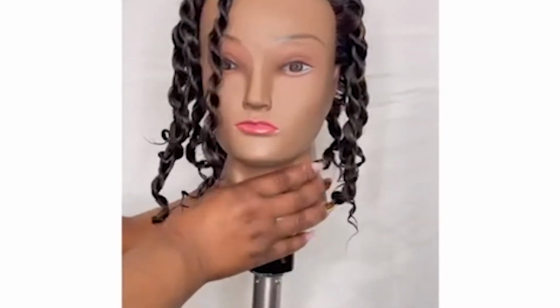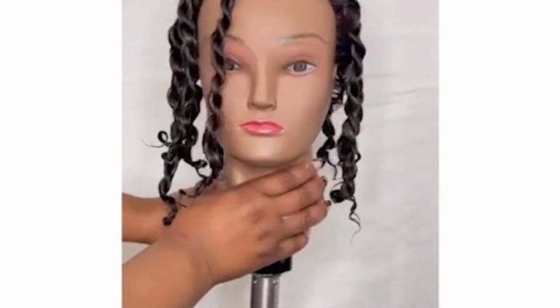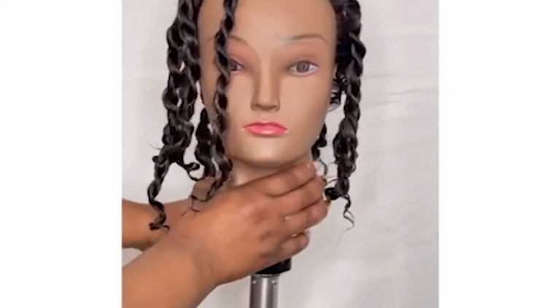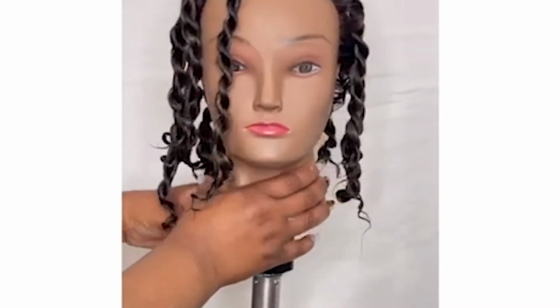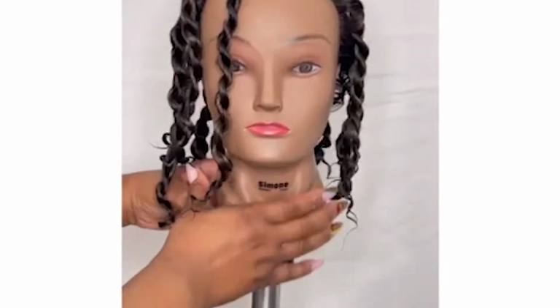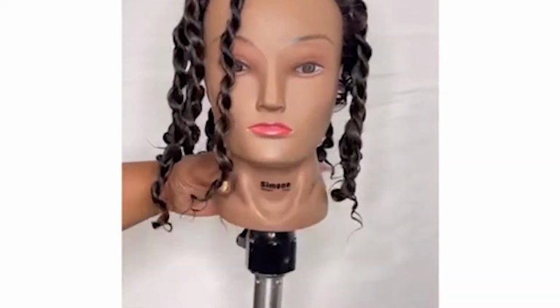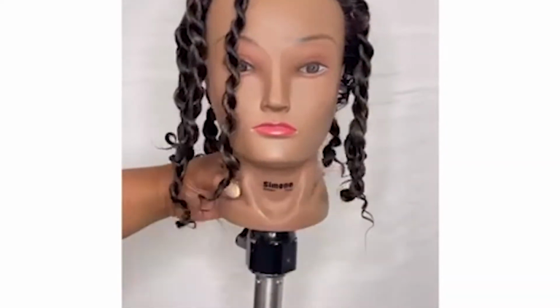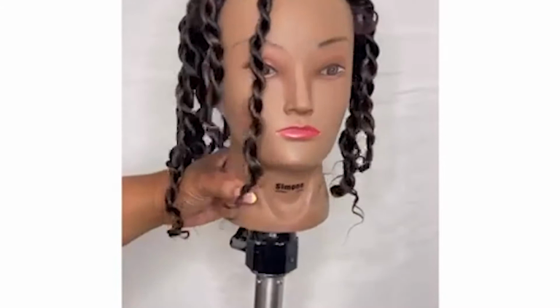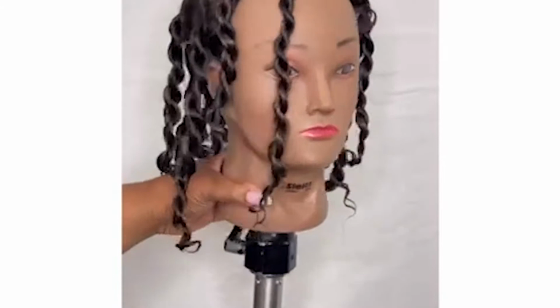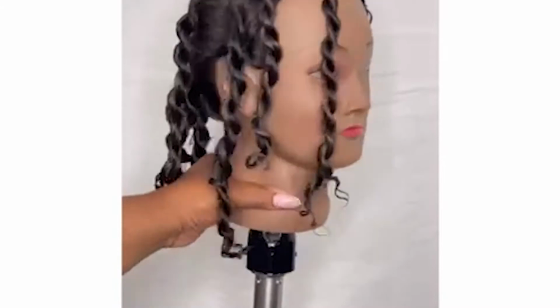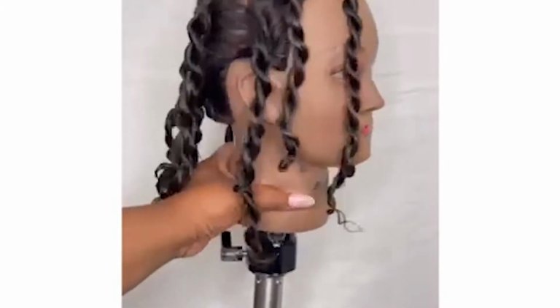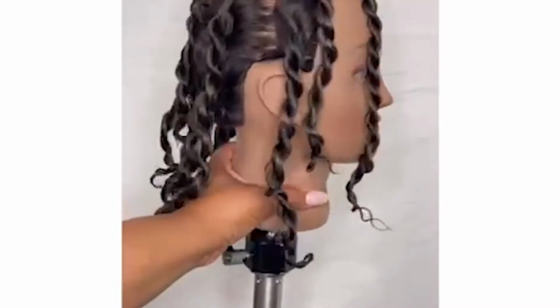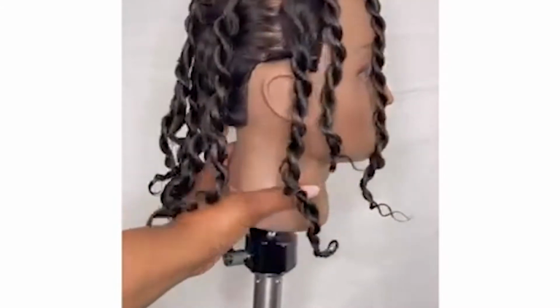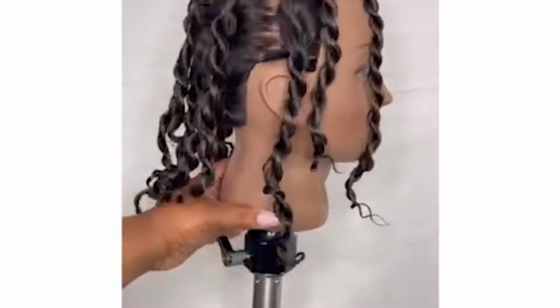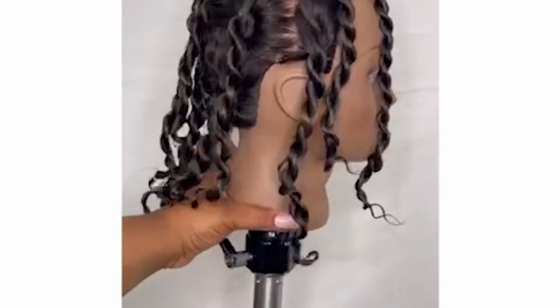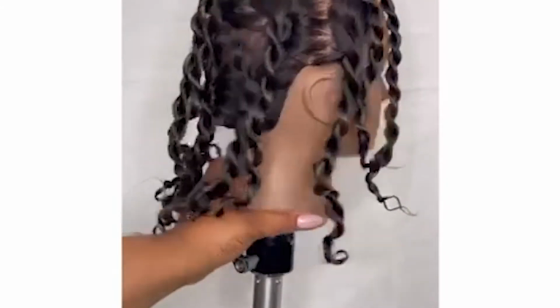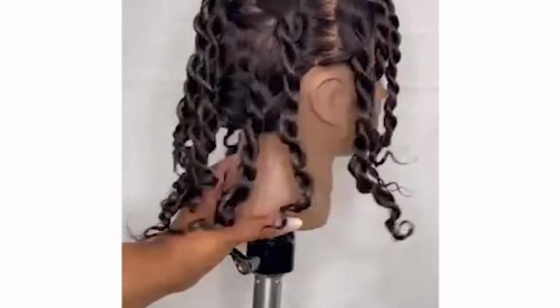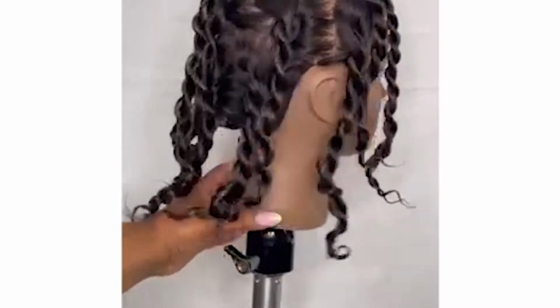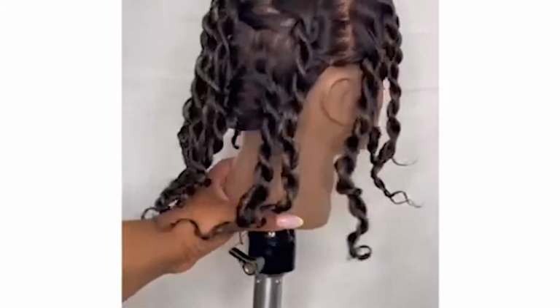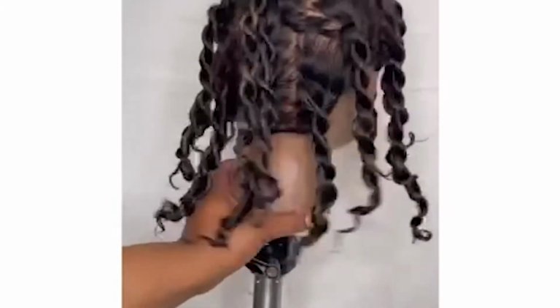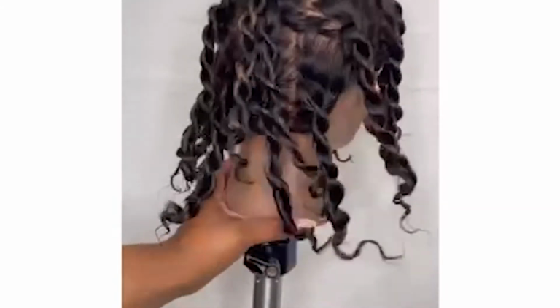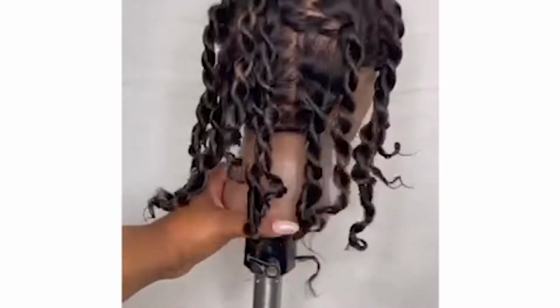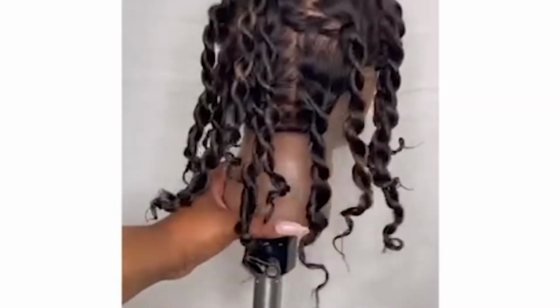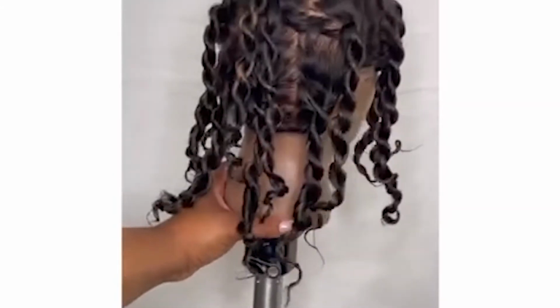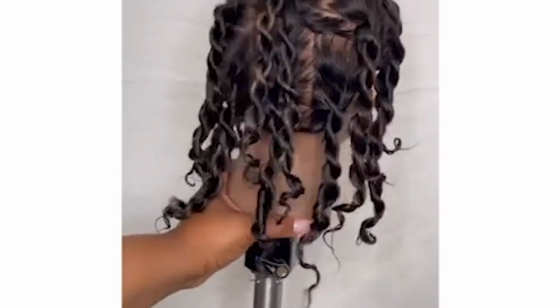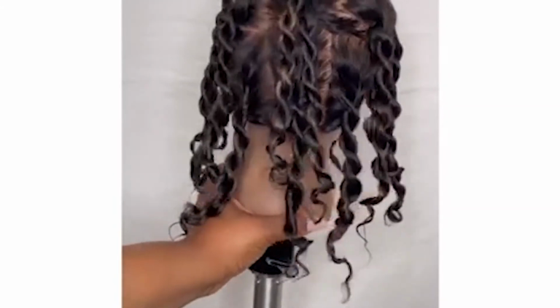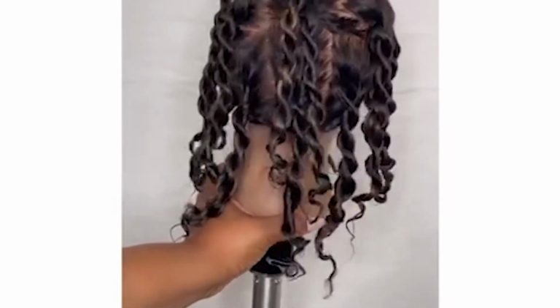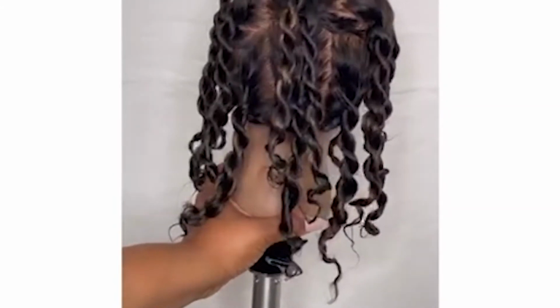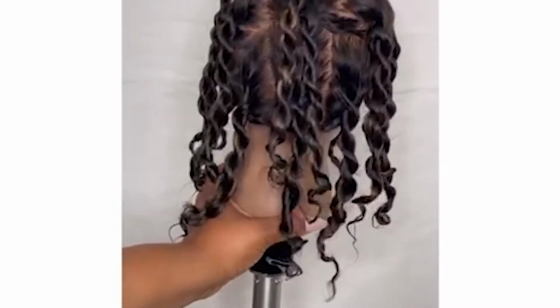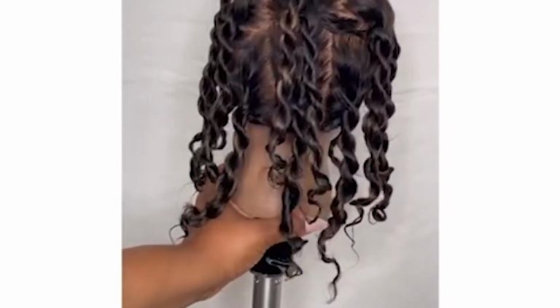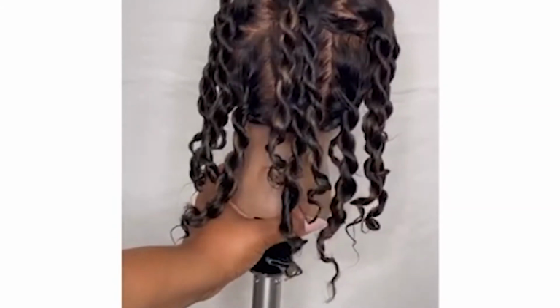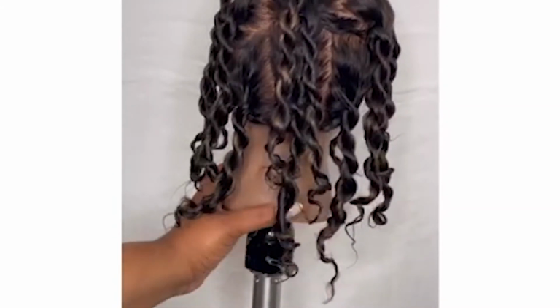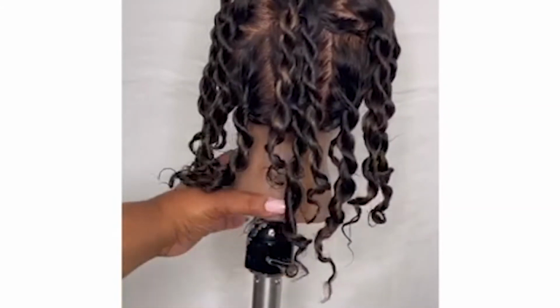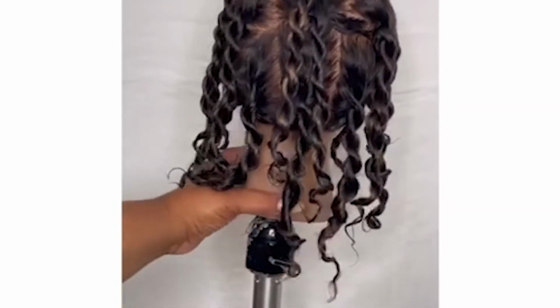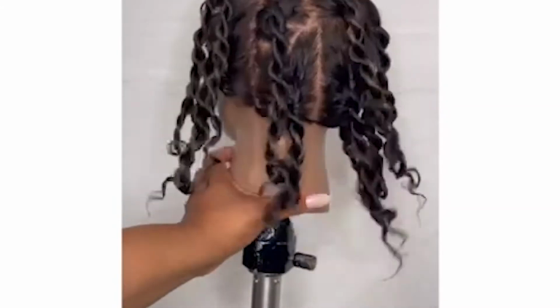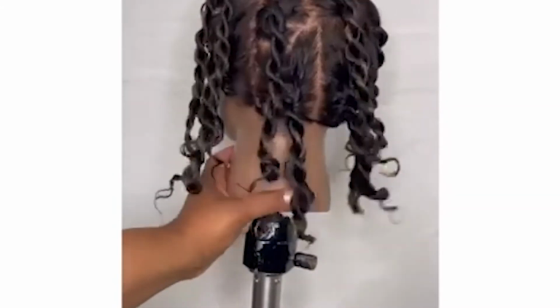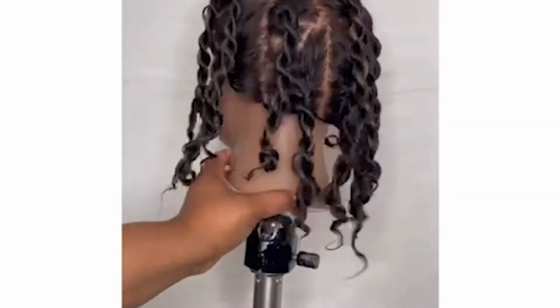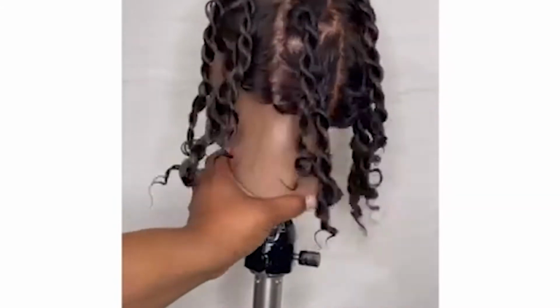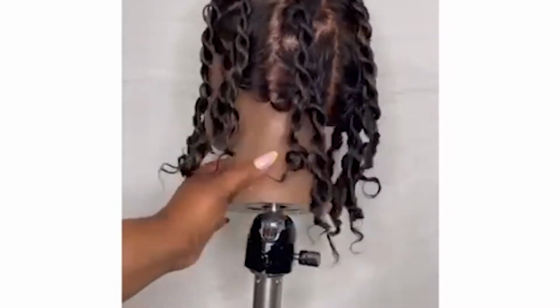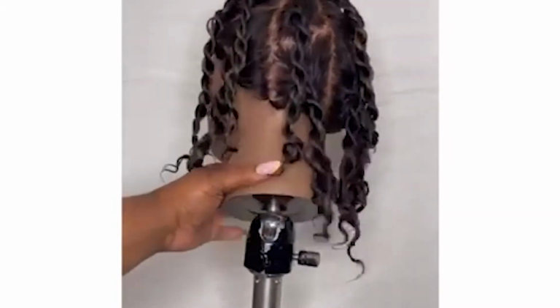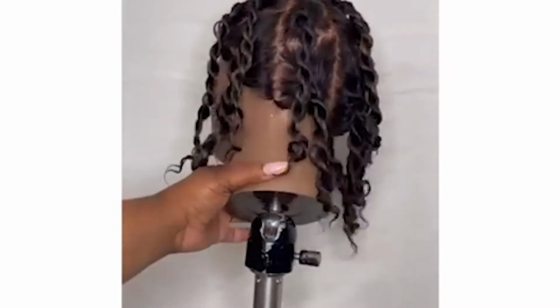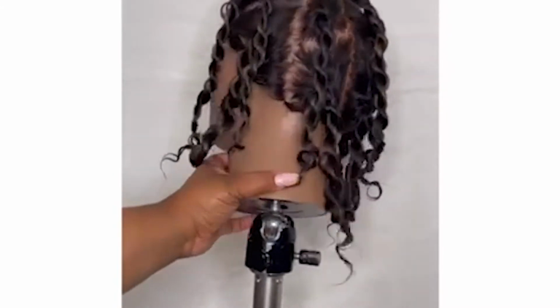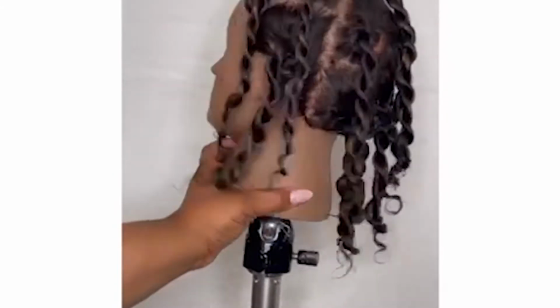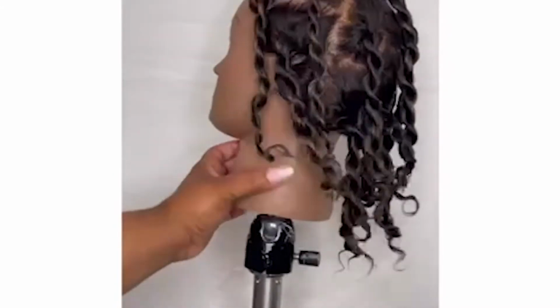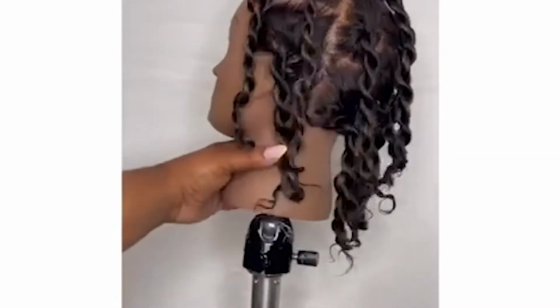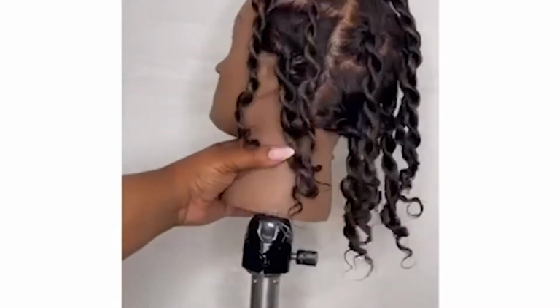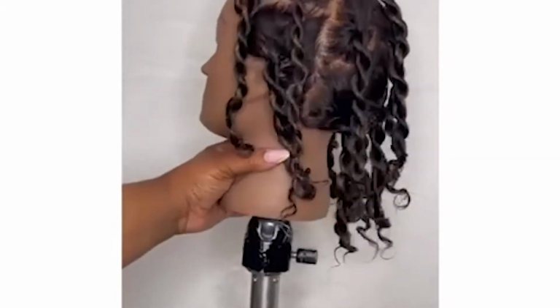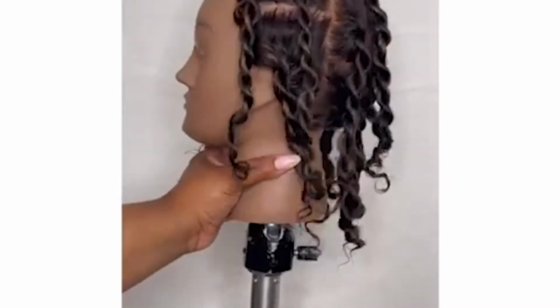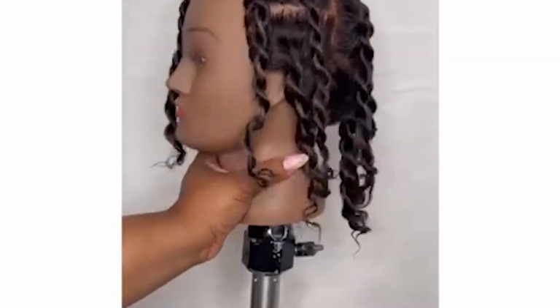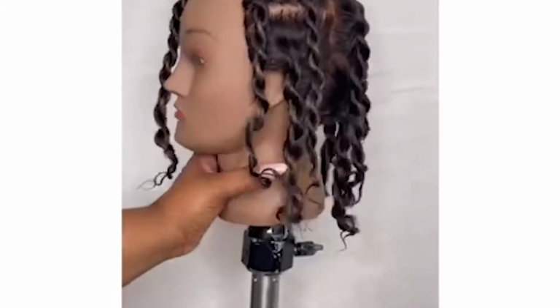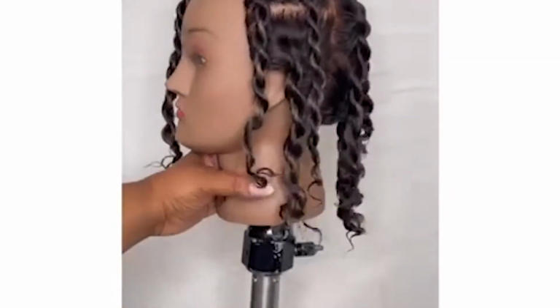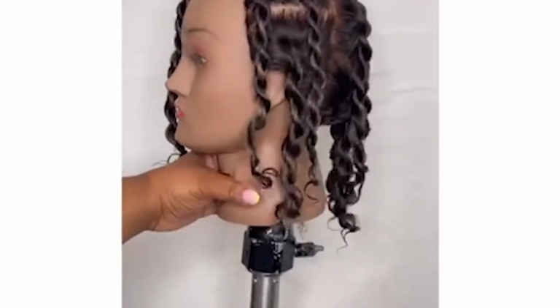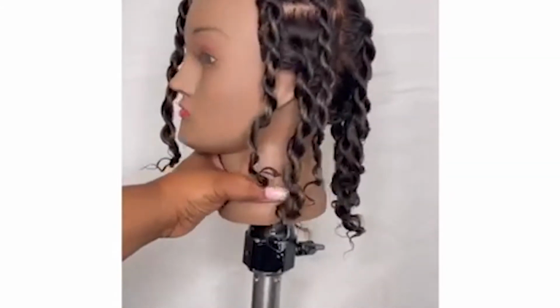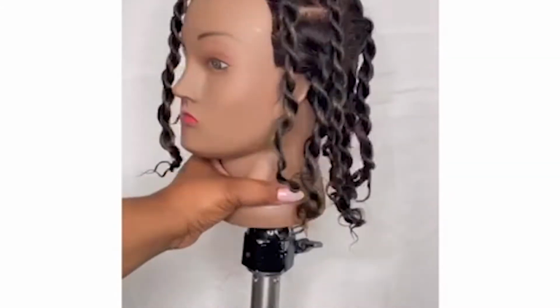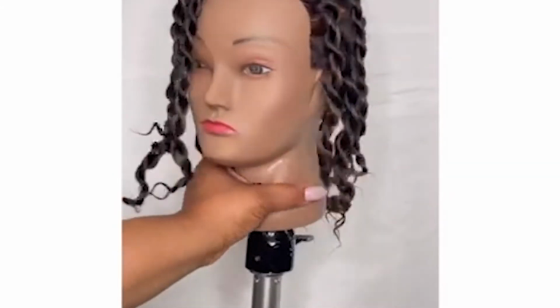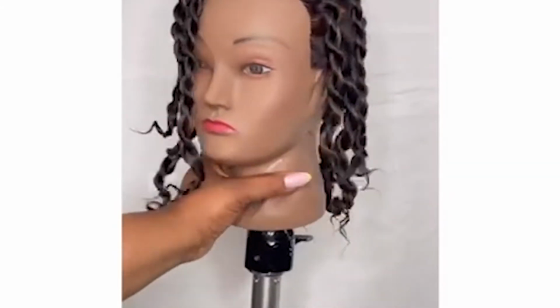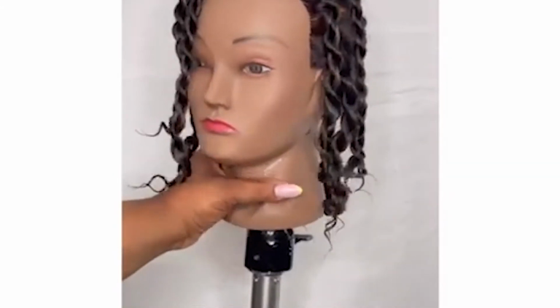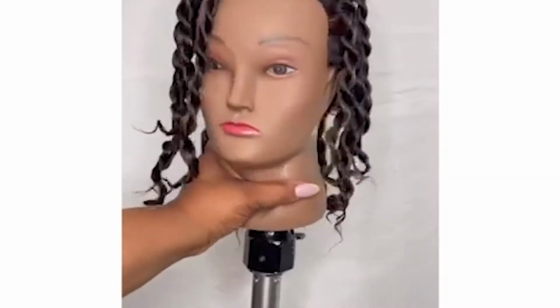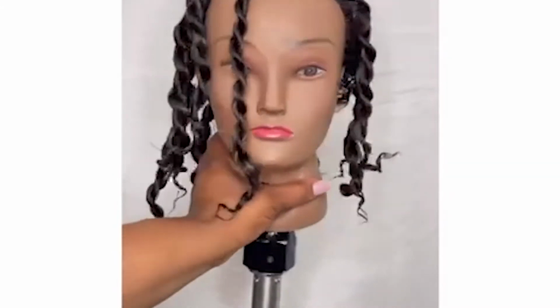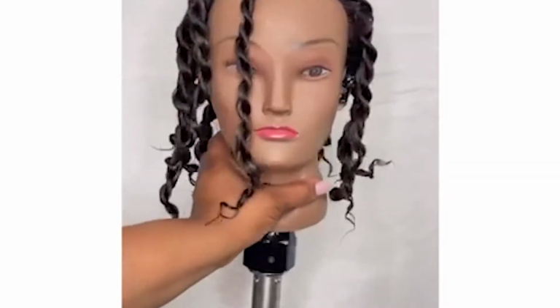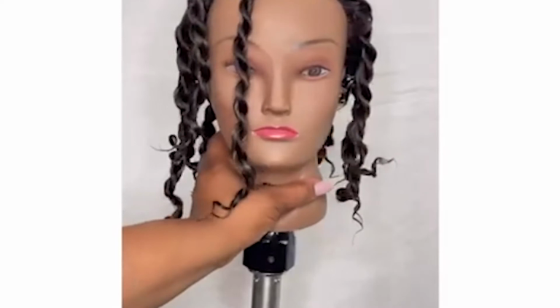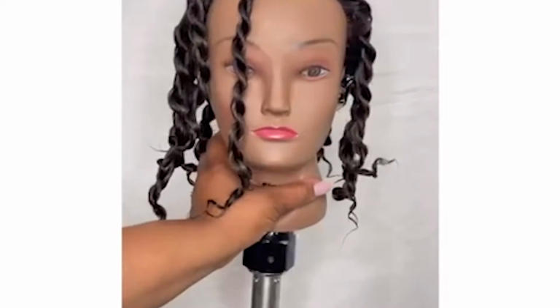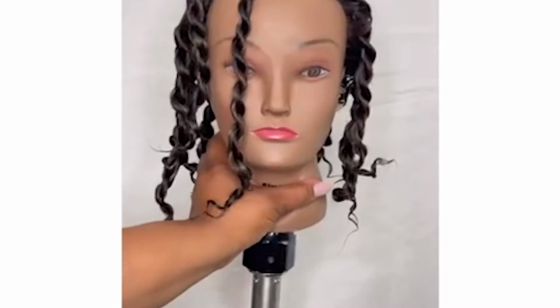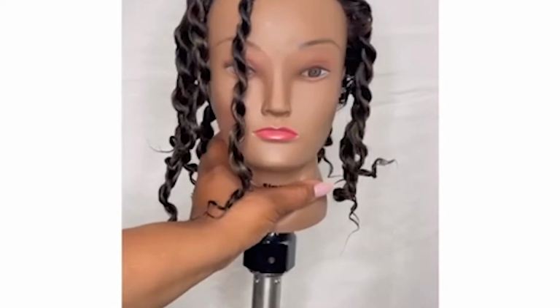When you're done, it should look something like this. And of course you can add smaller twists or larger twists depending on your goal.